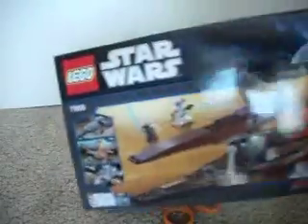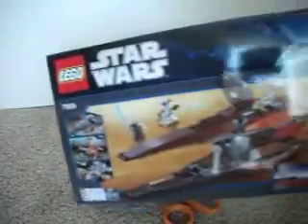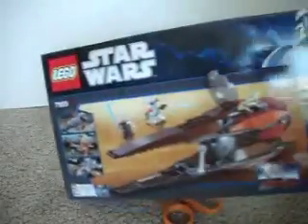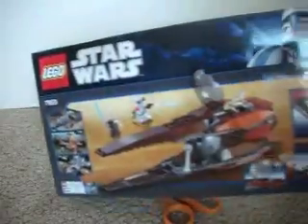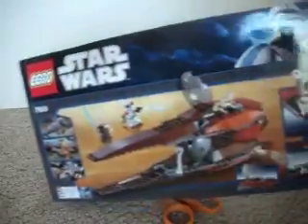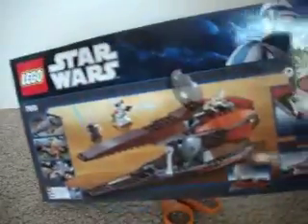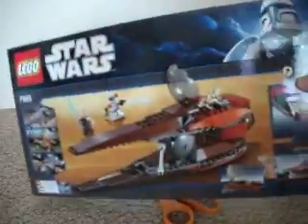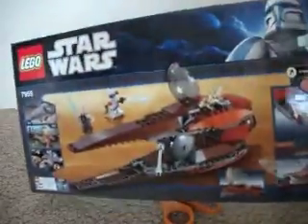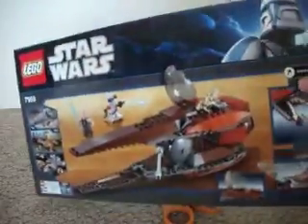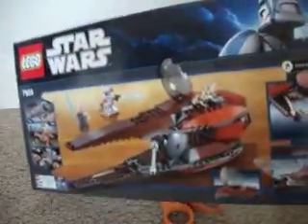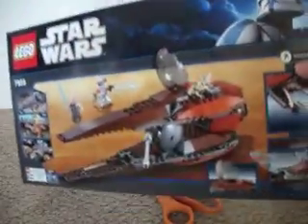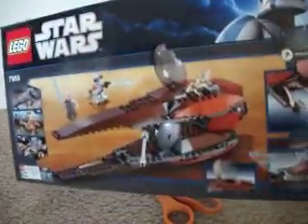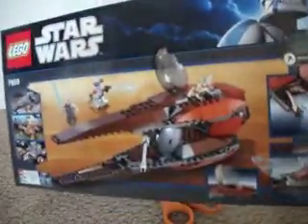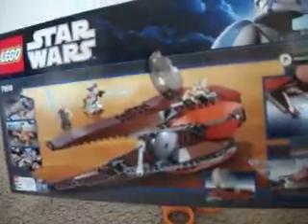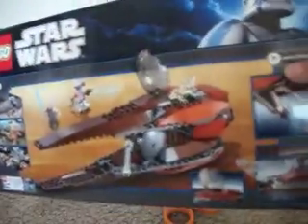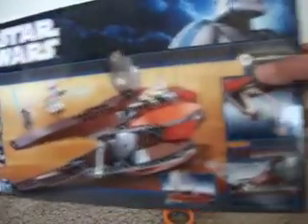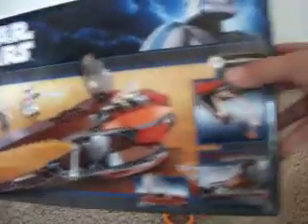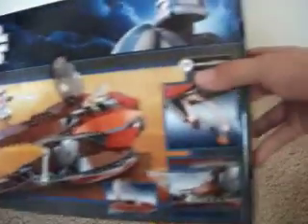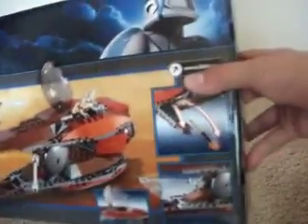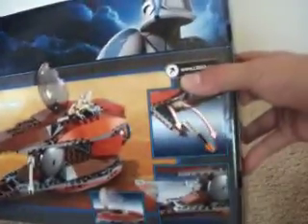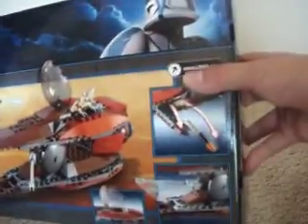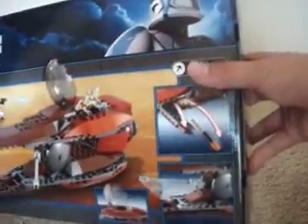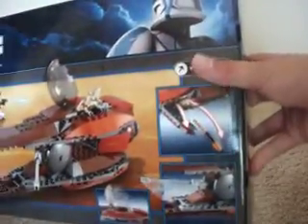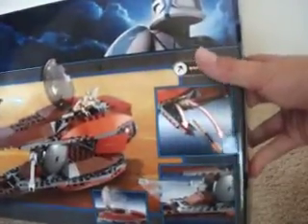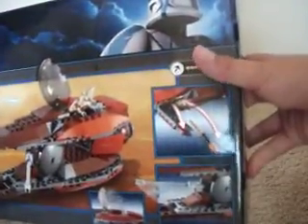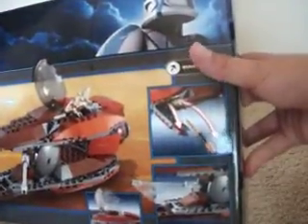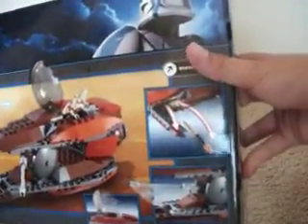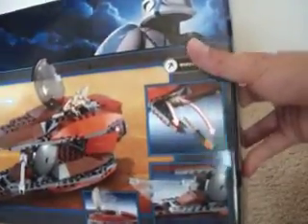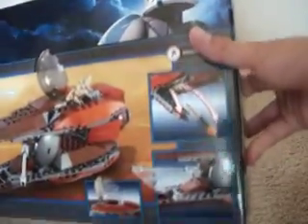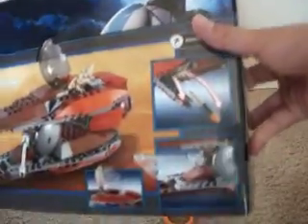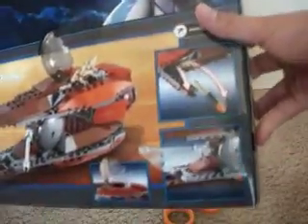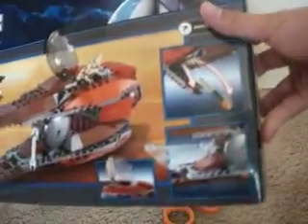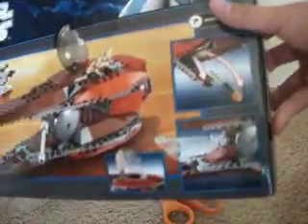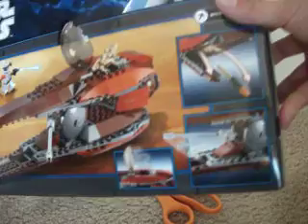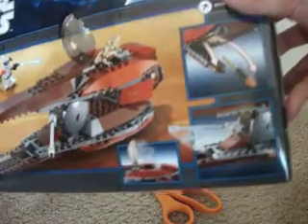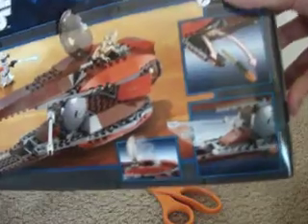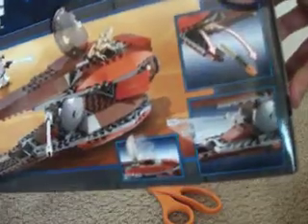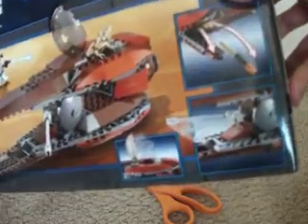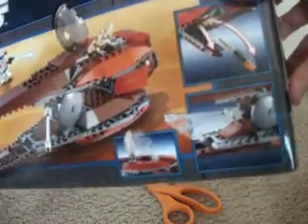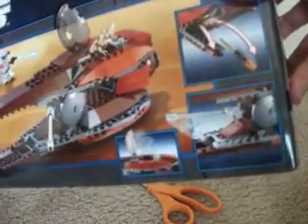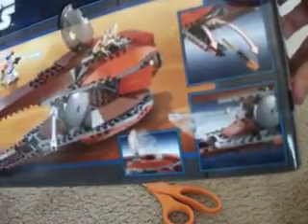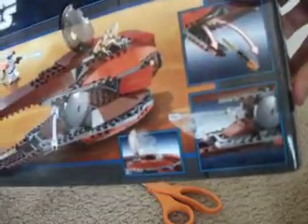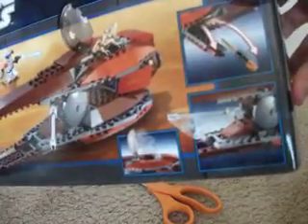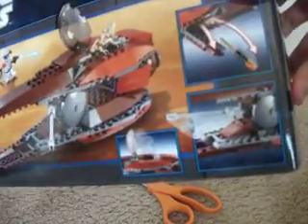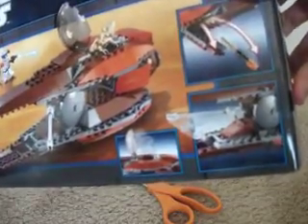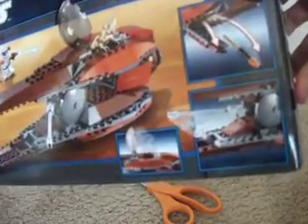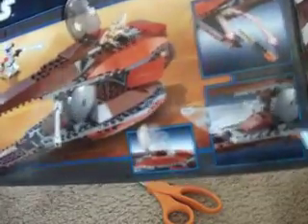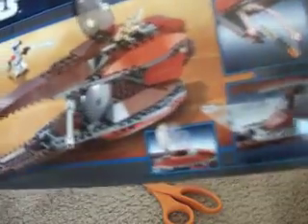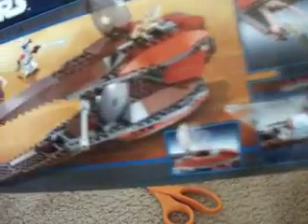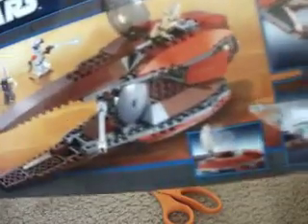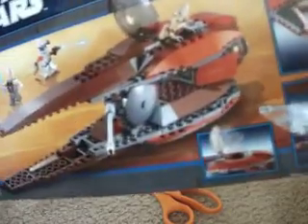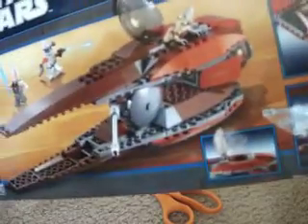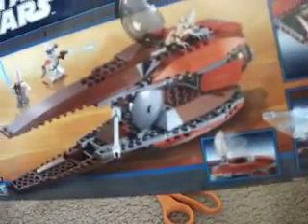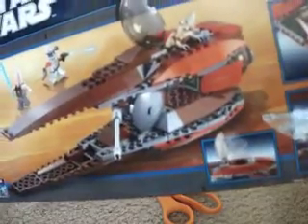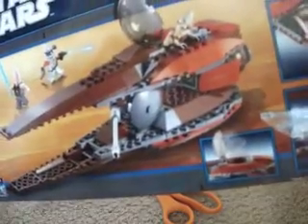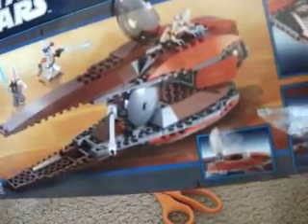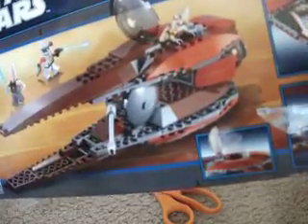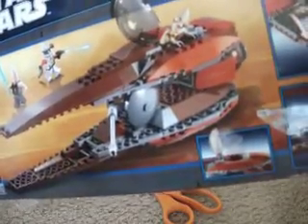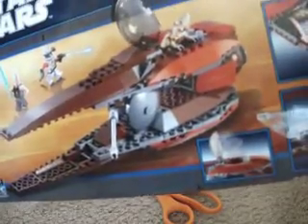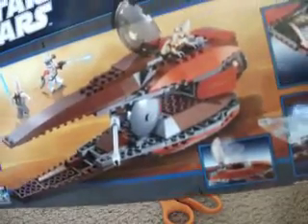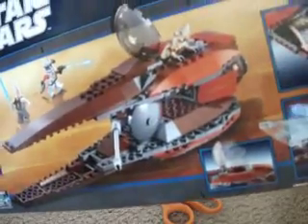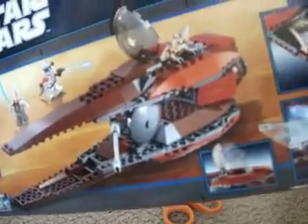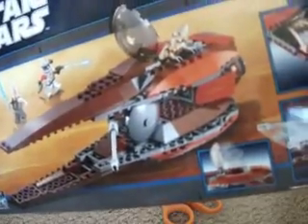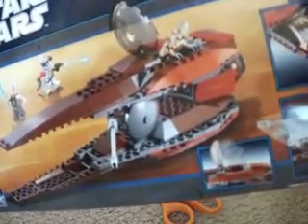So I'll show you the back — that's another picture — the bomb dropping, the movable turret, and the cockpit.